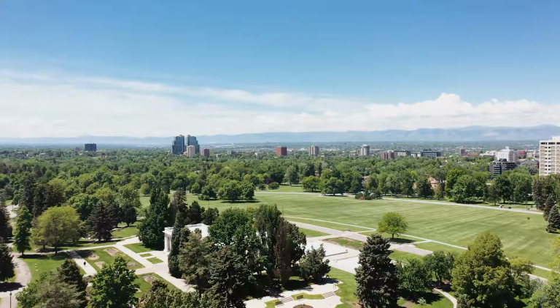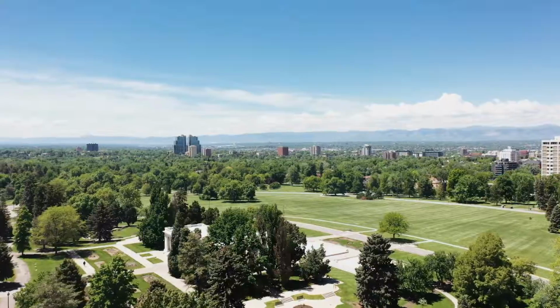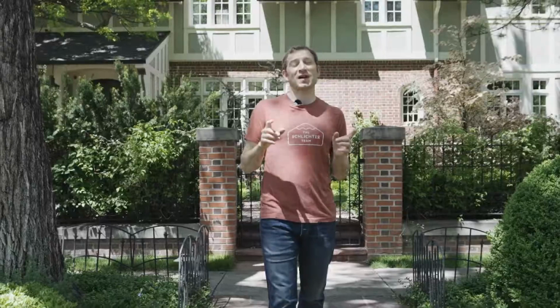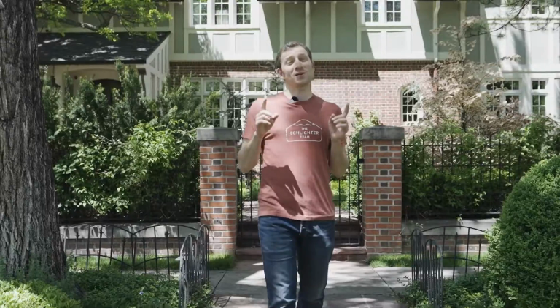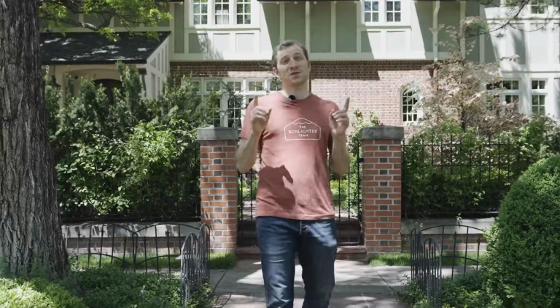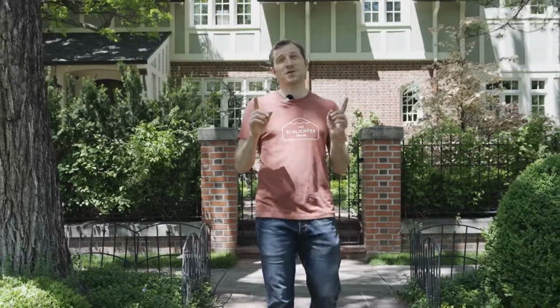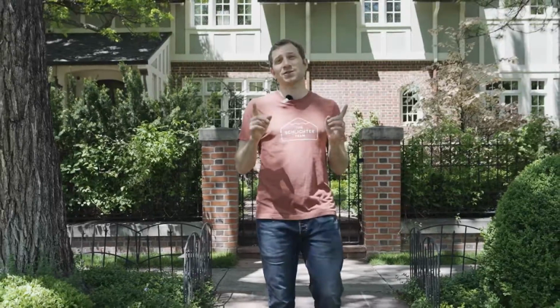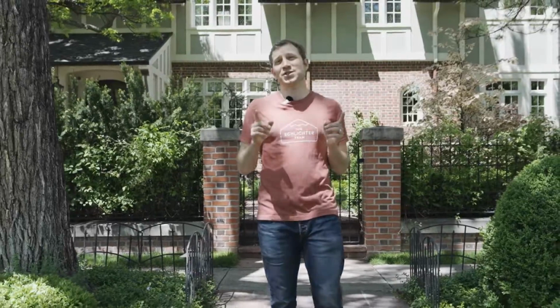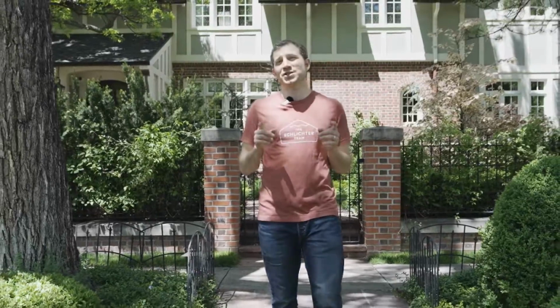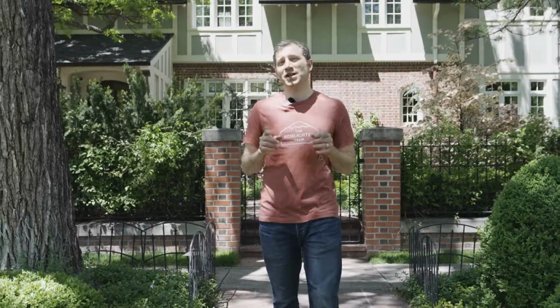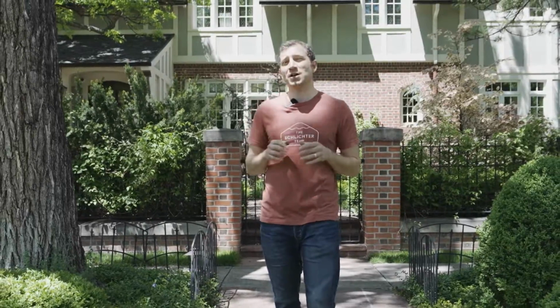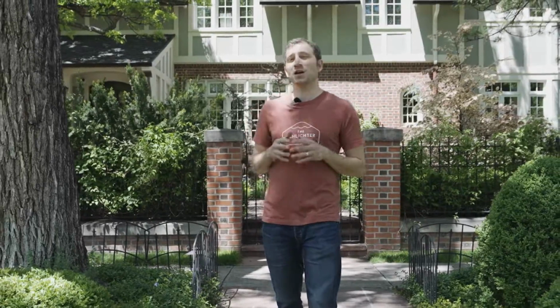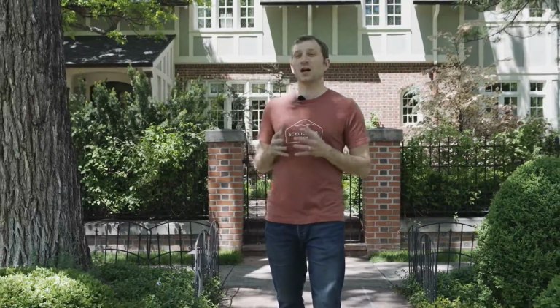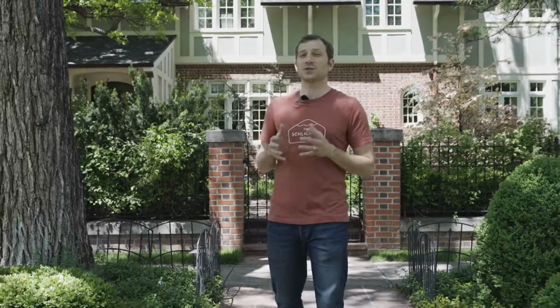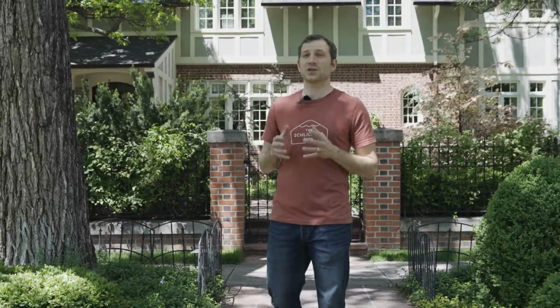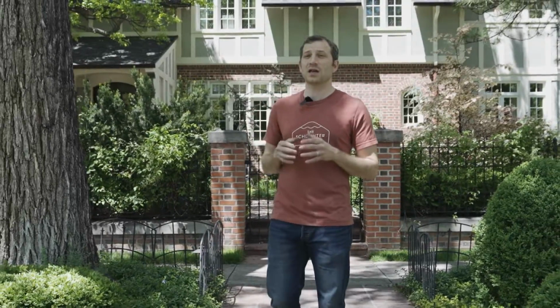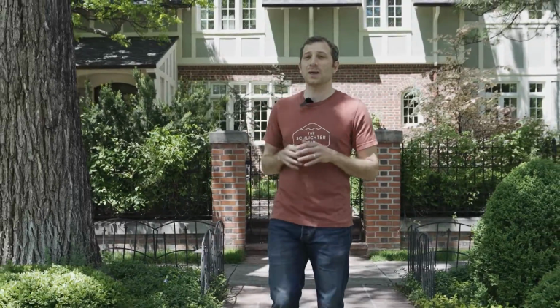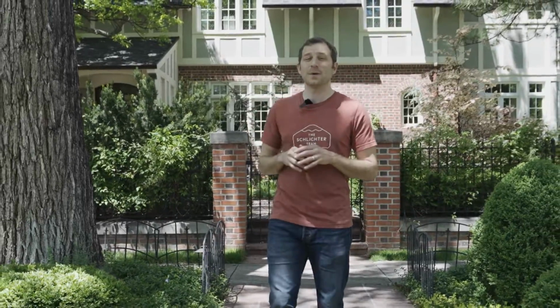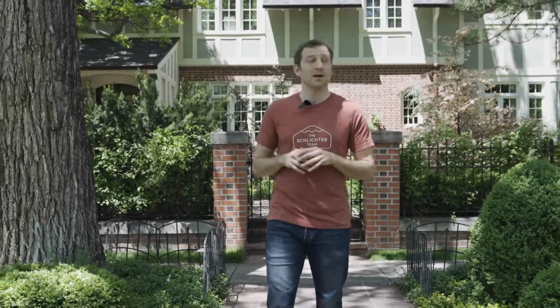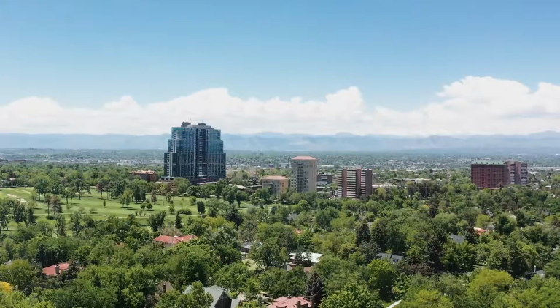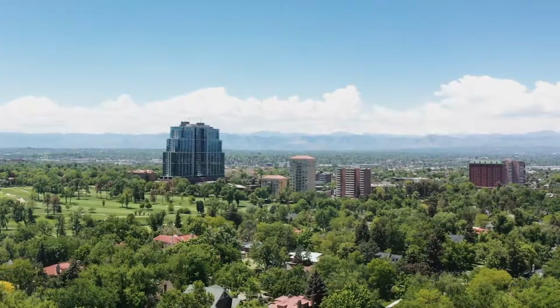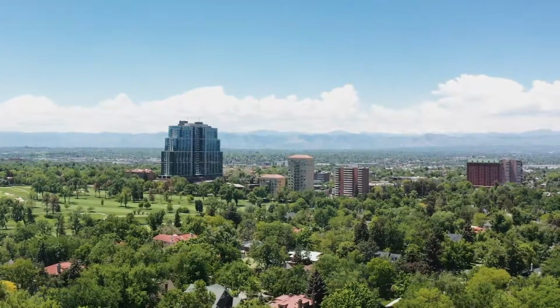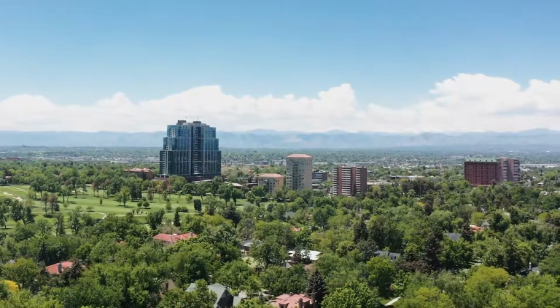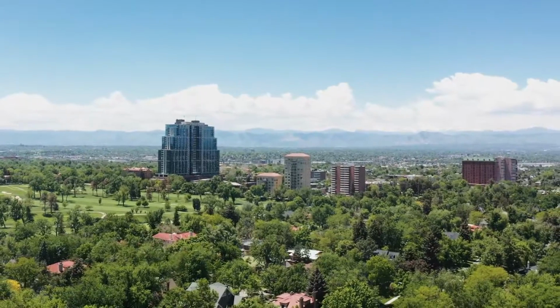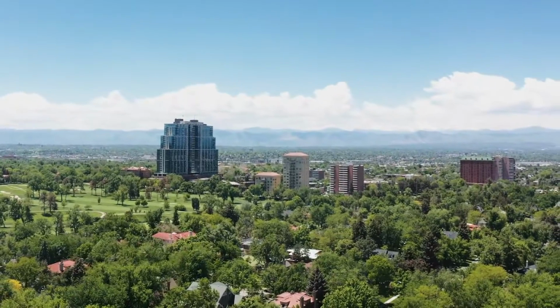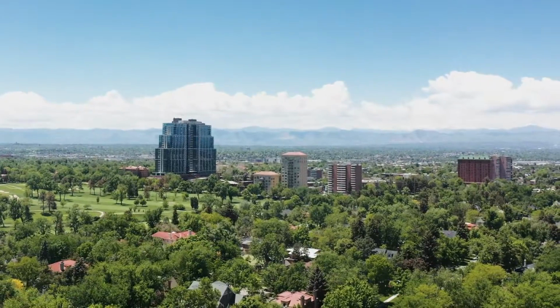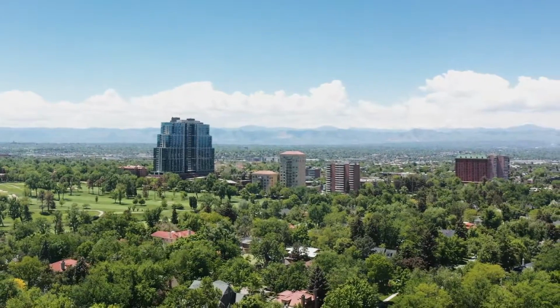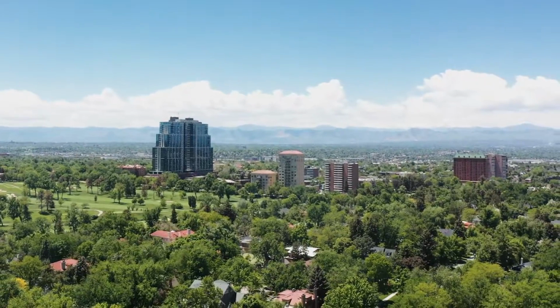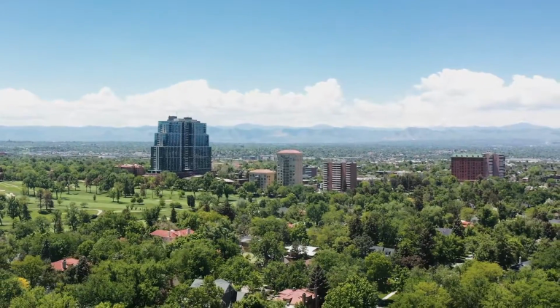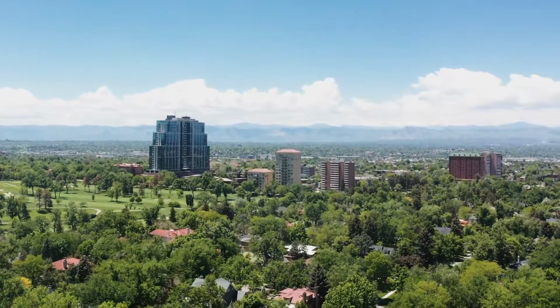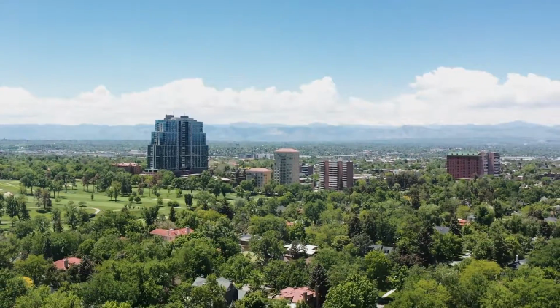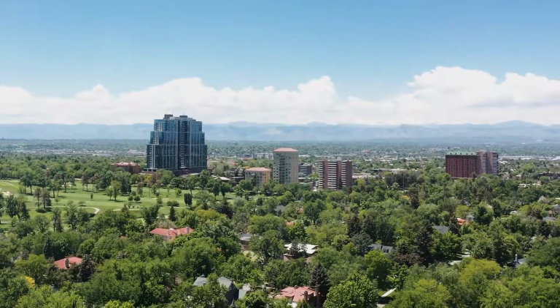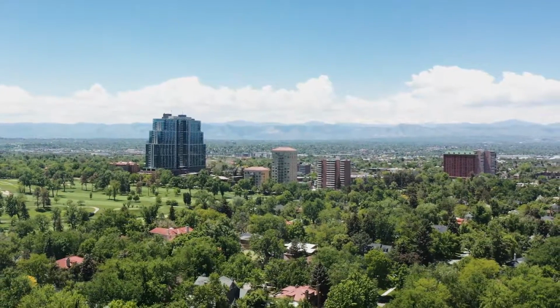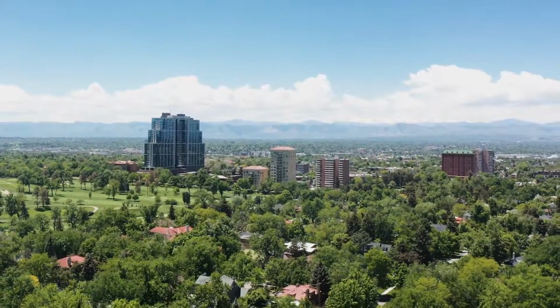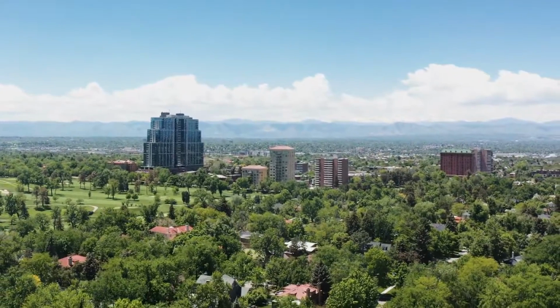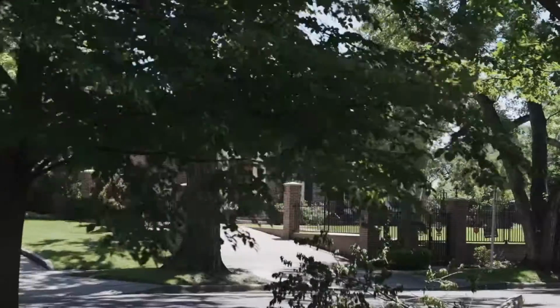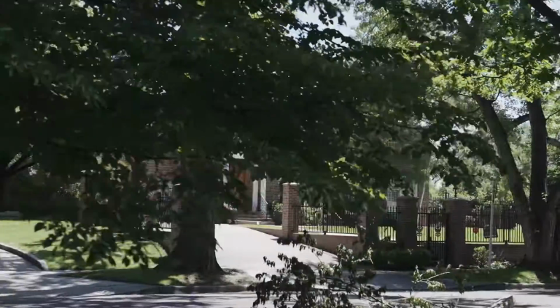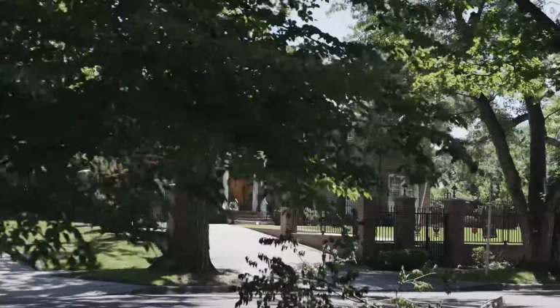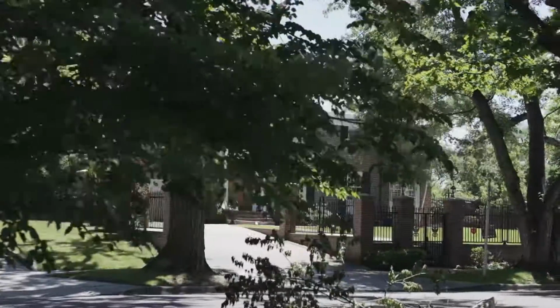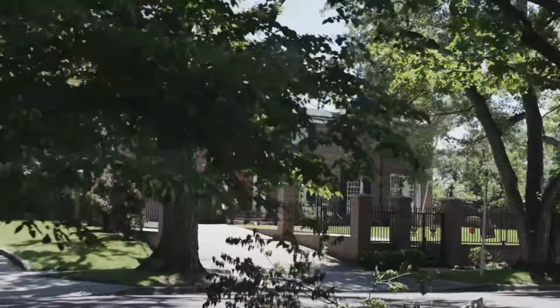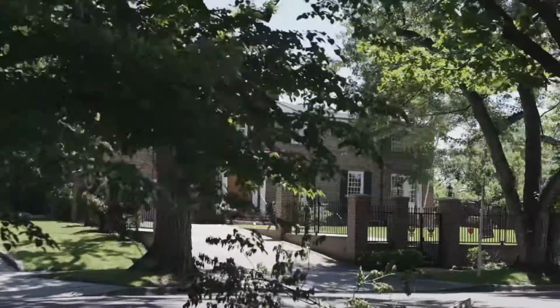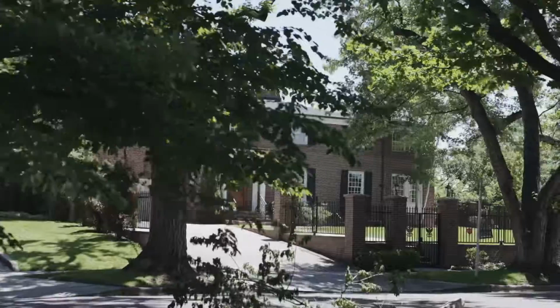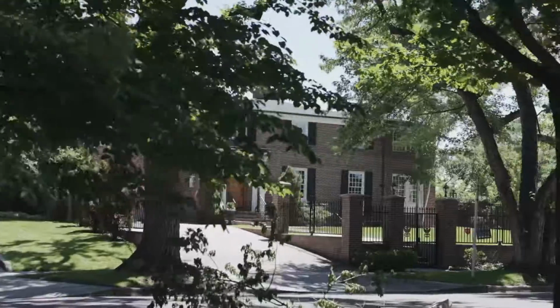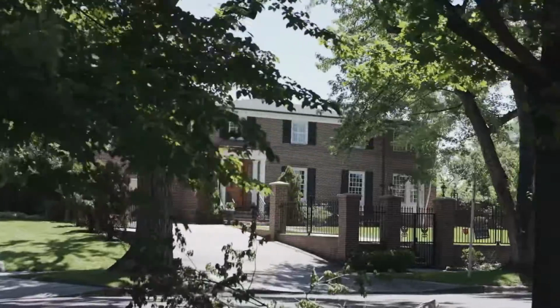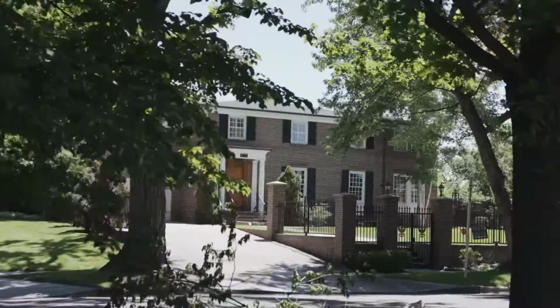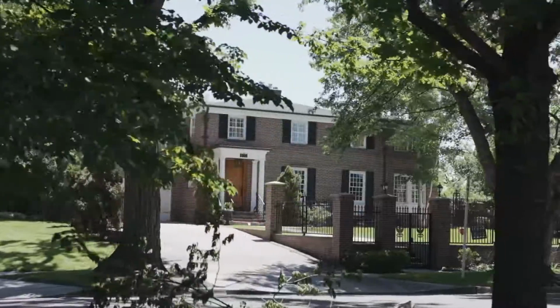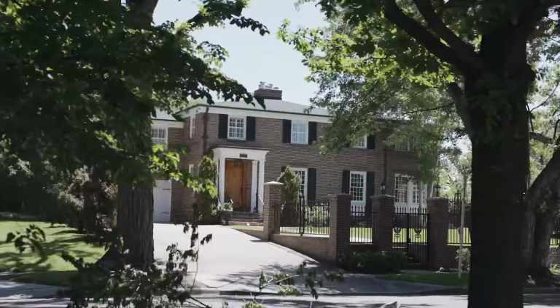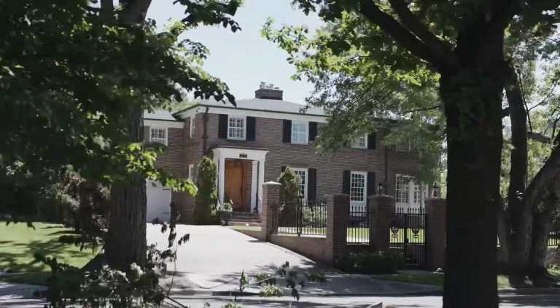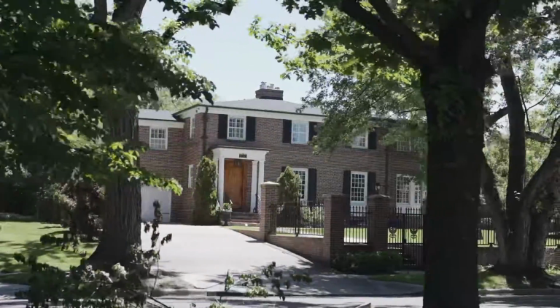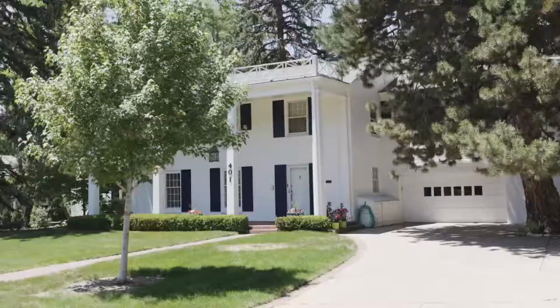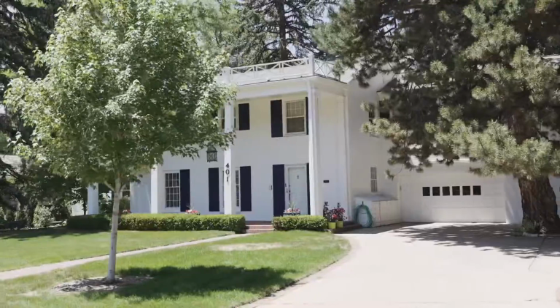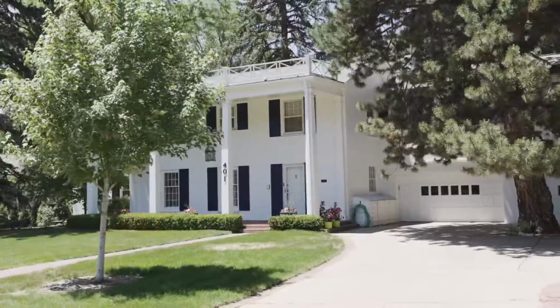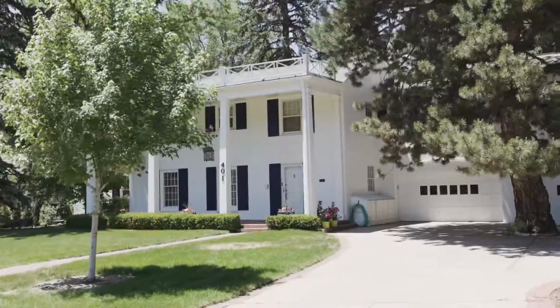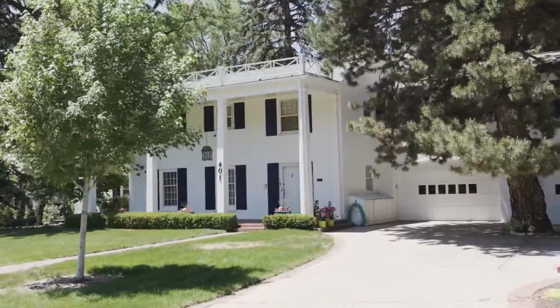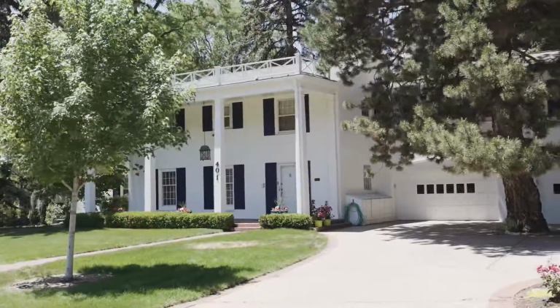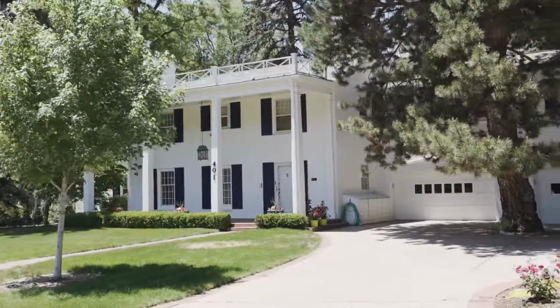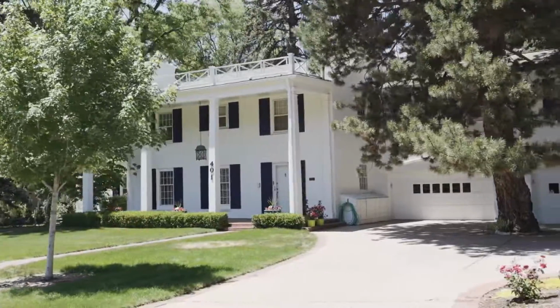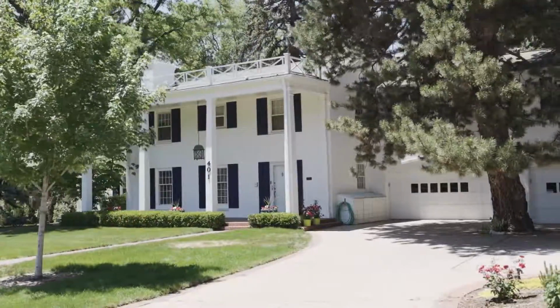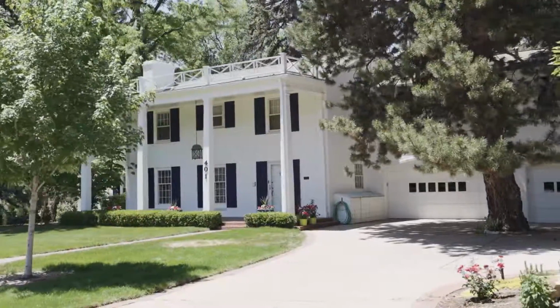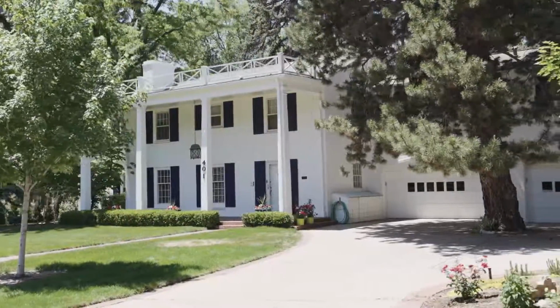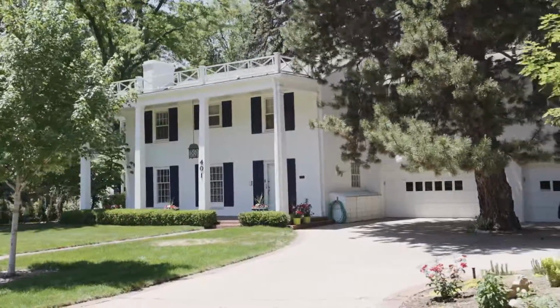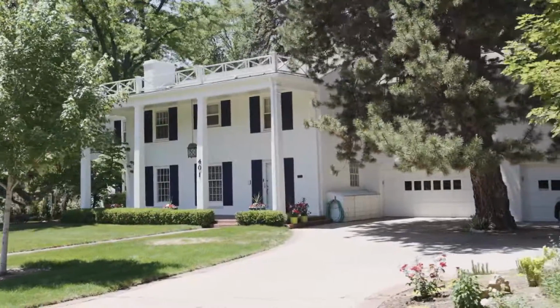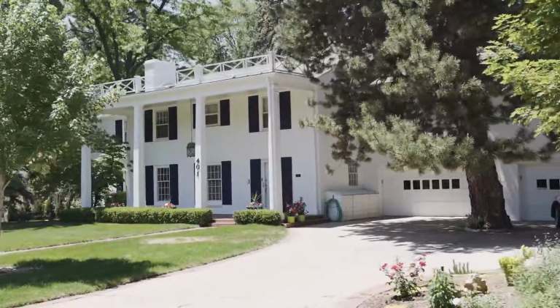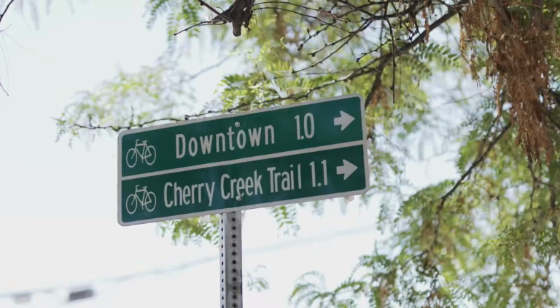I also encourage you to check out Country Club. The lots are huge, the homes are huge, they're really well maintained. It's a beautiful neighborhood — one of my favorites.